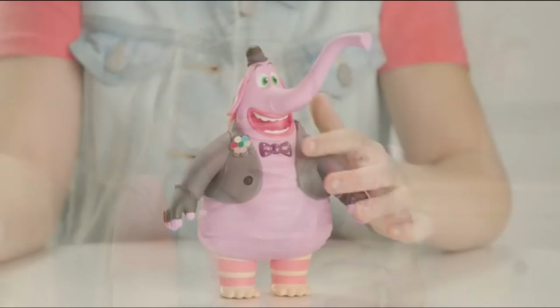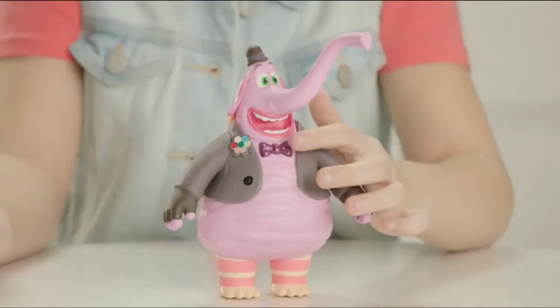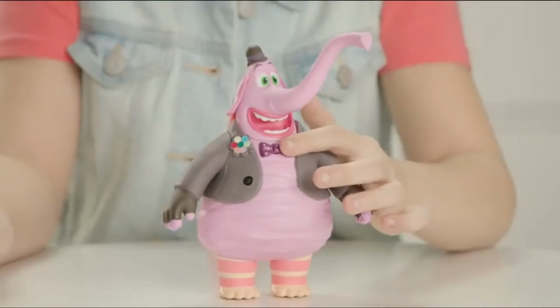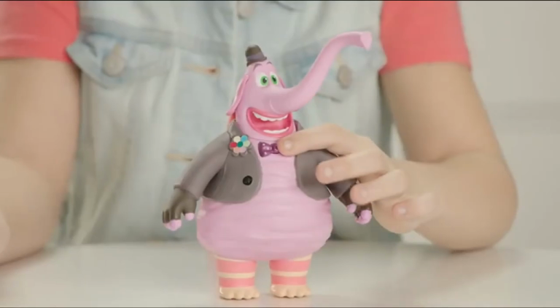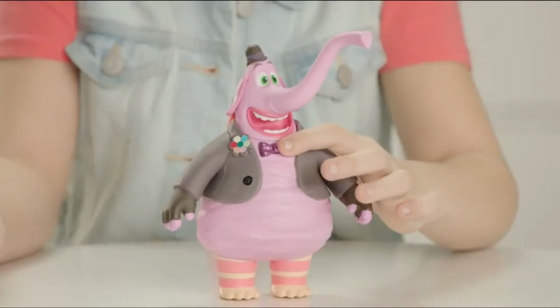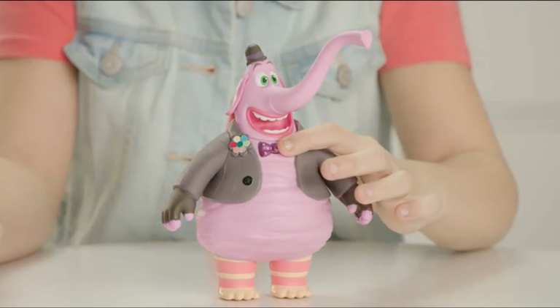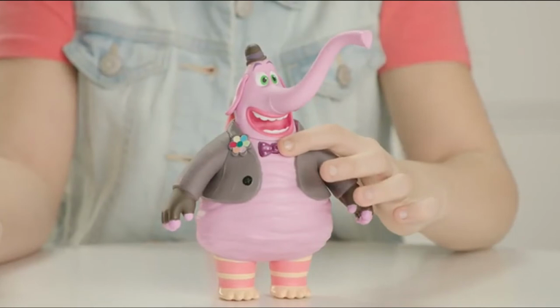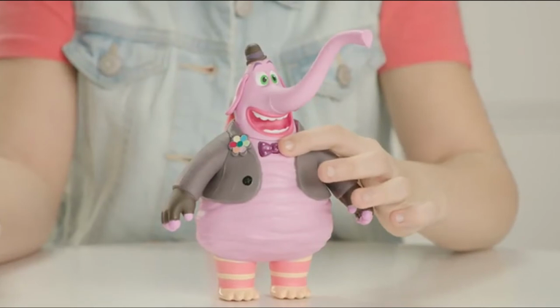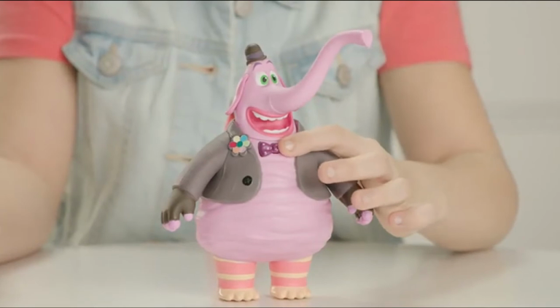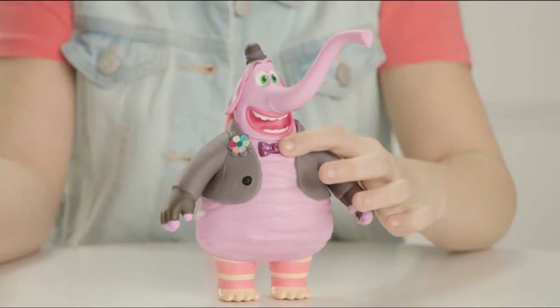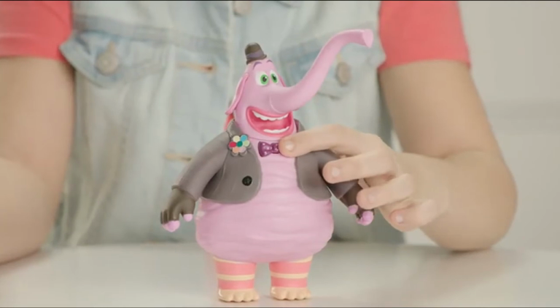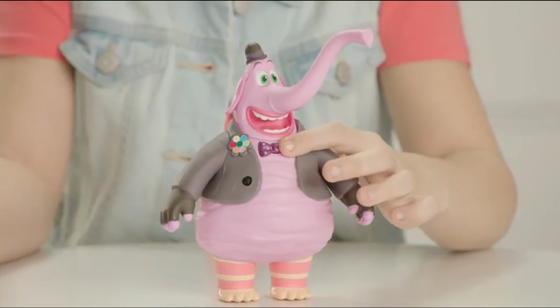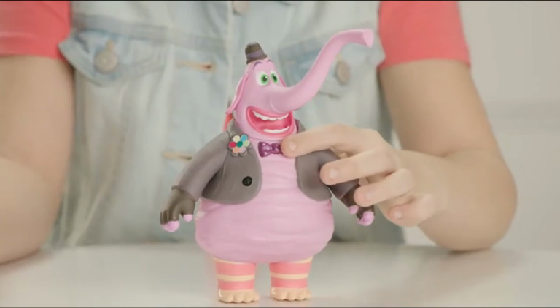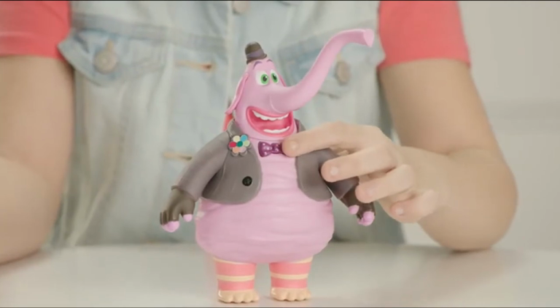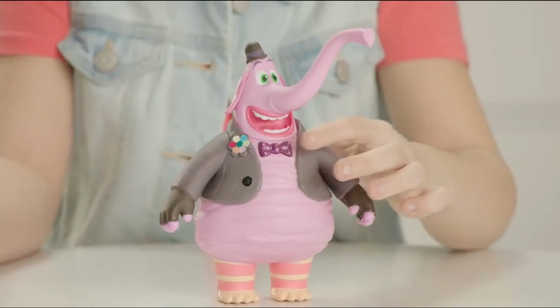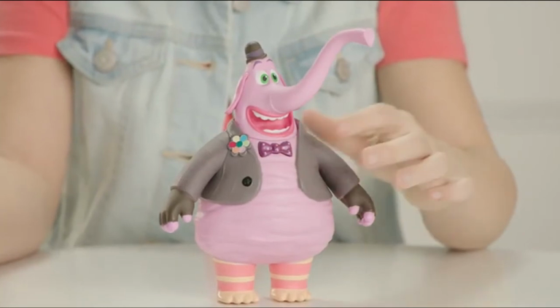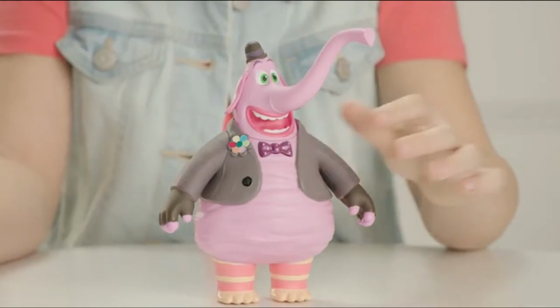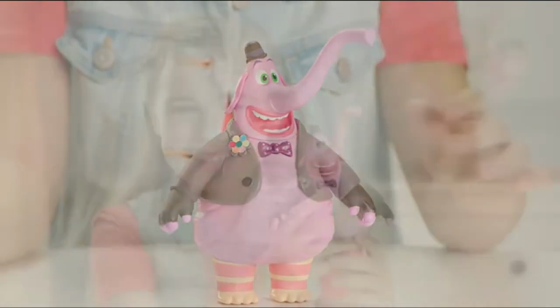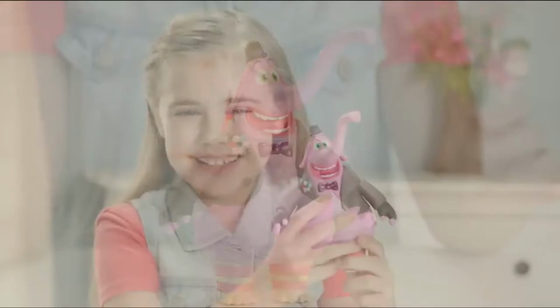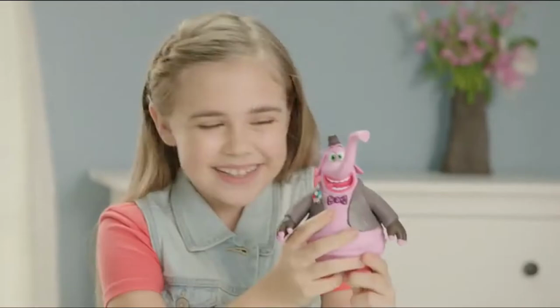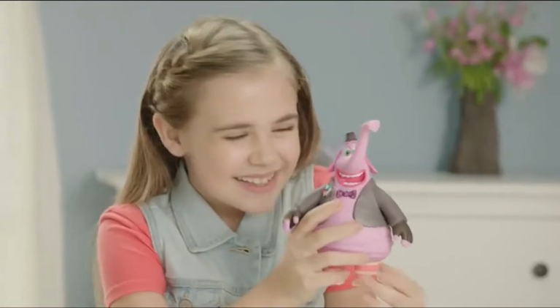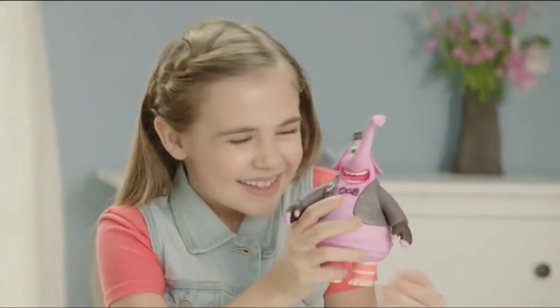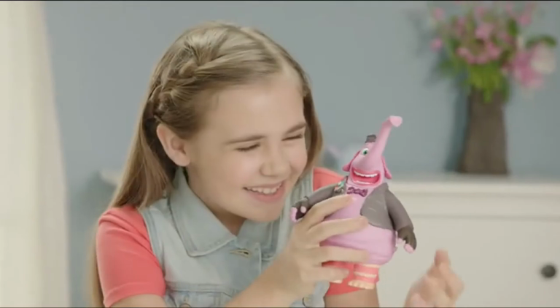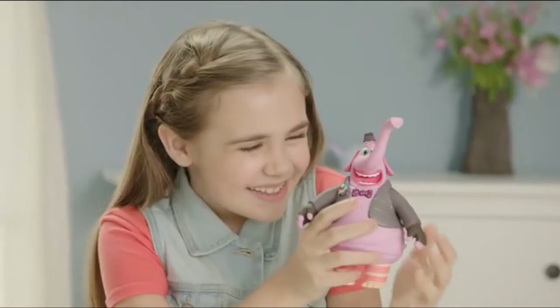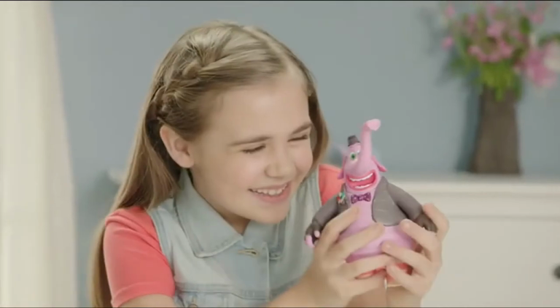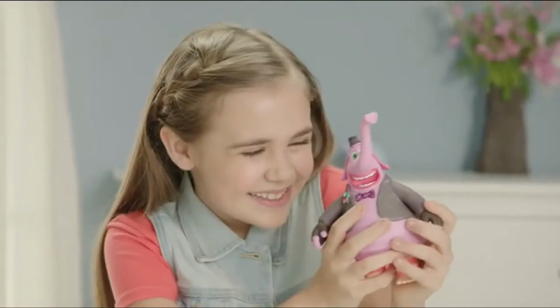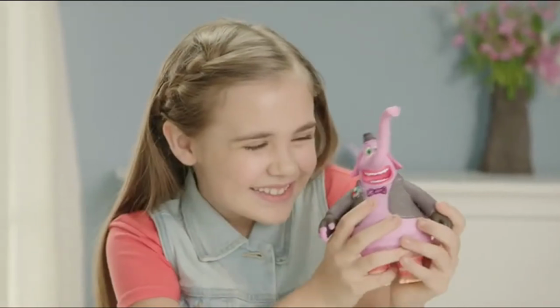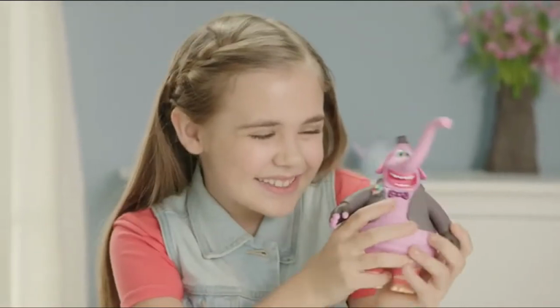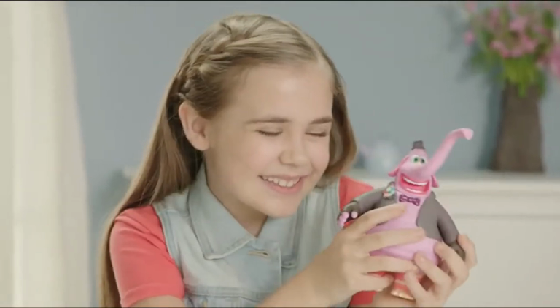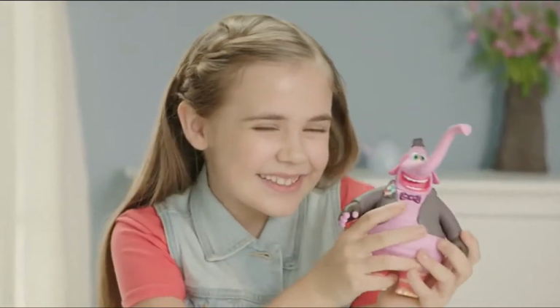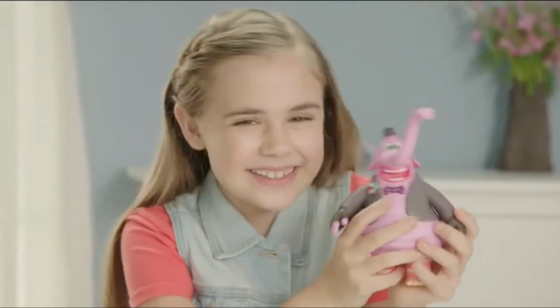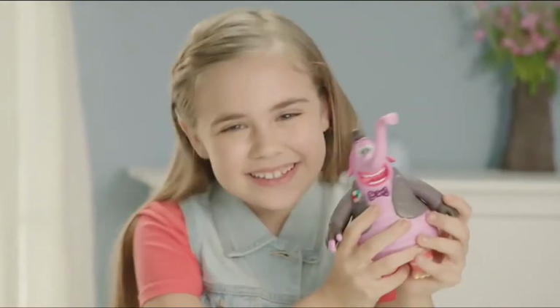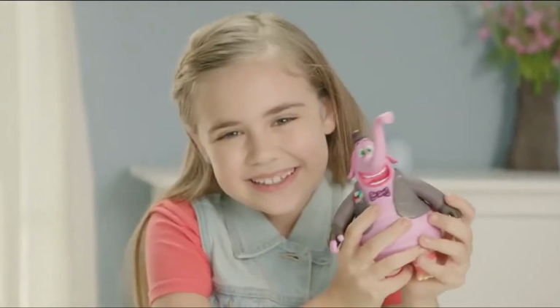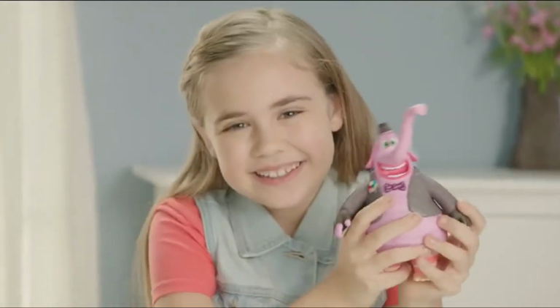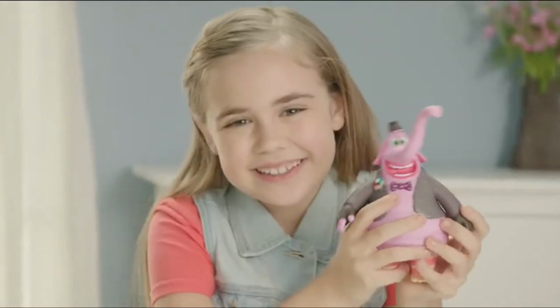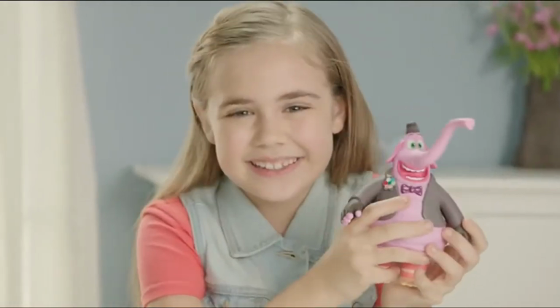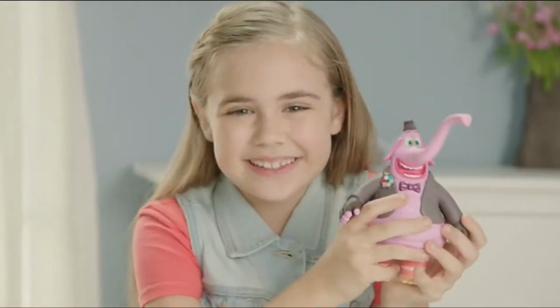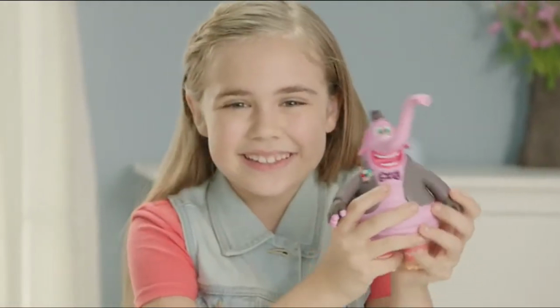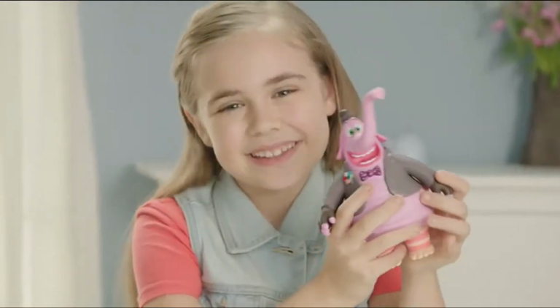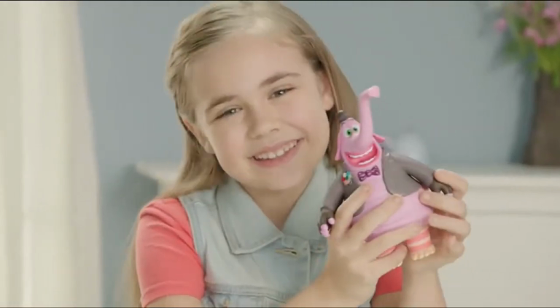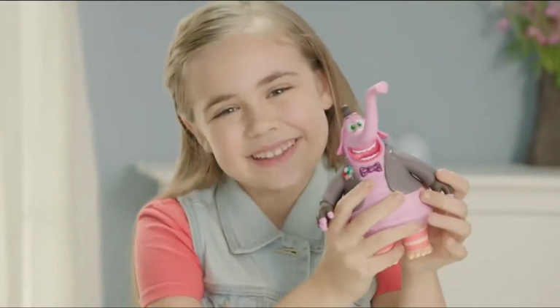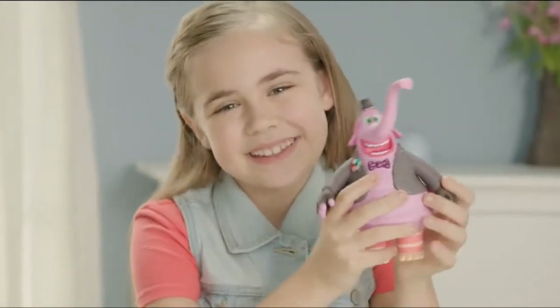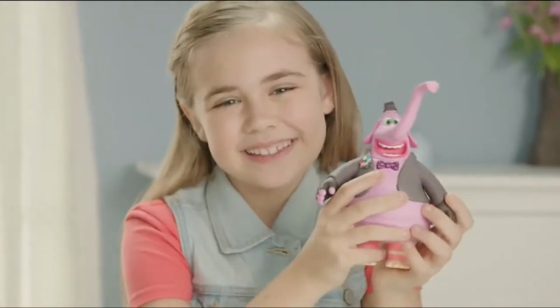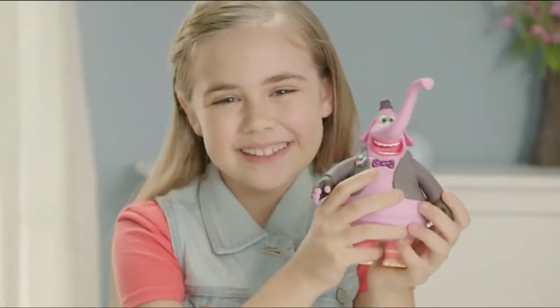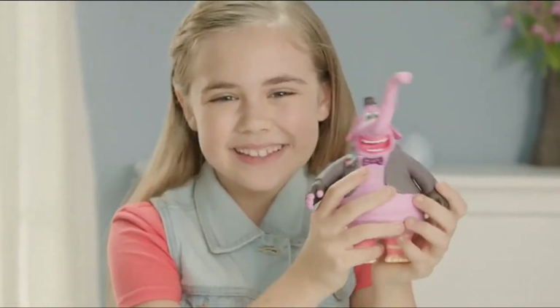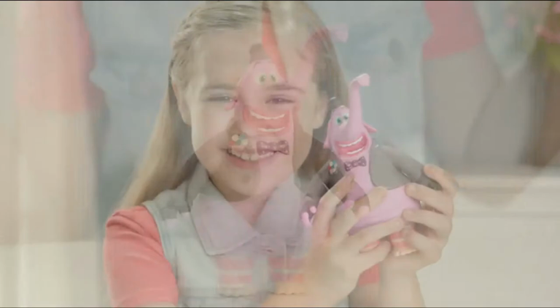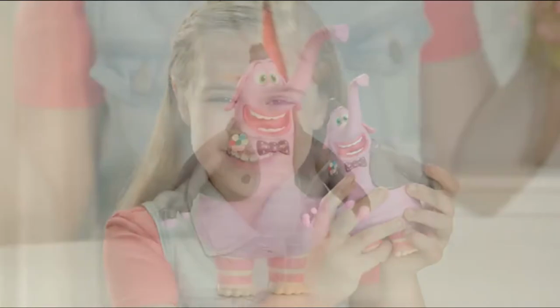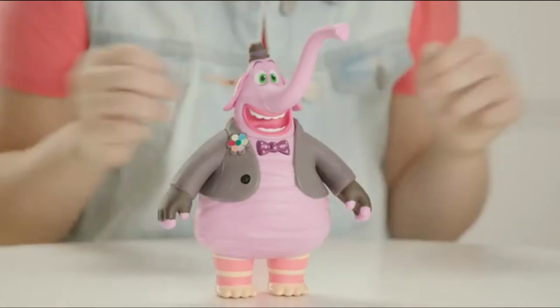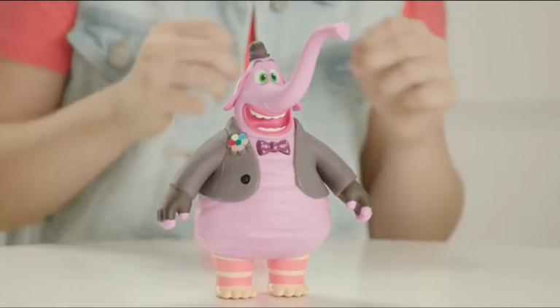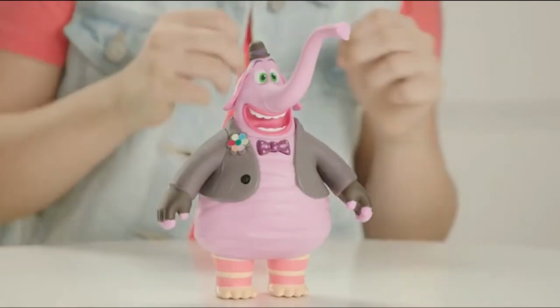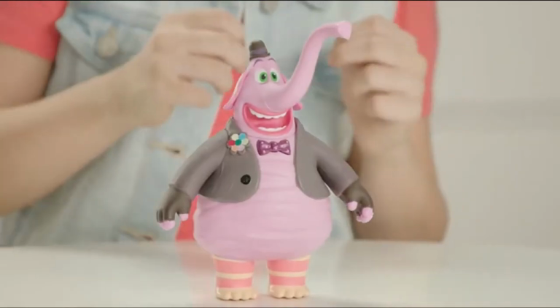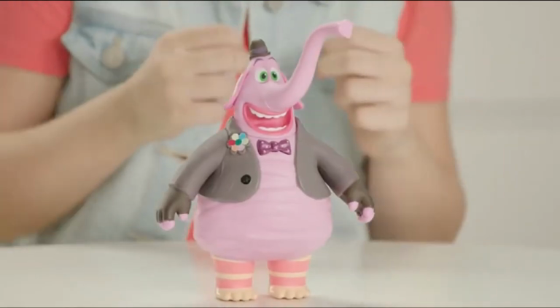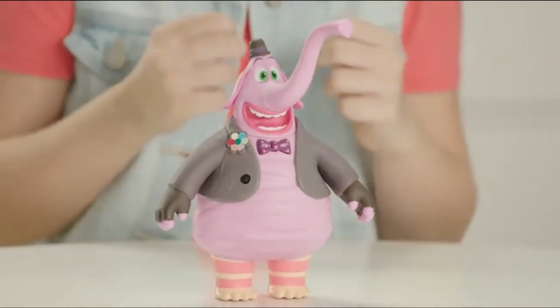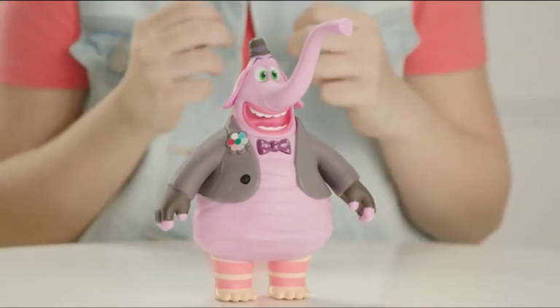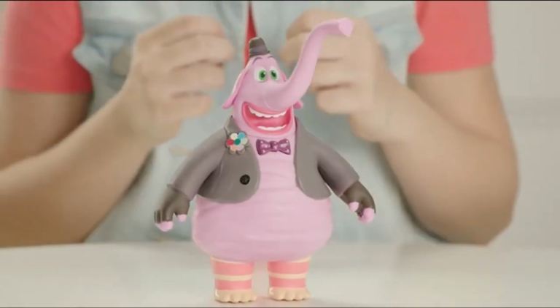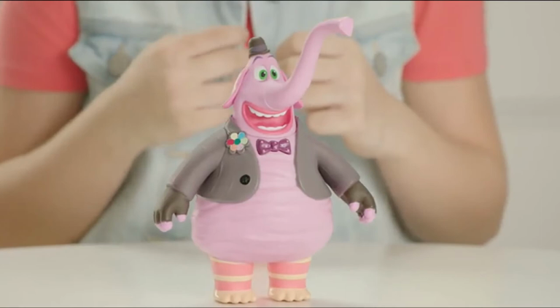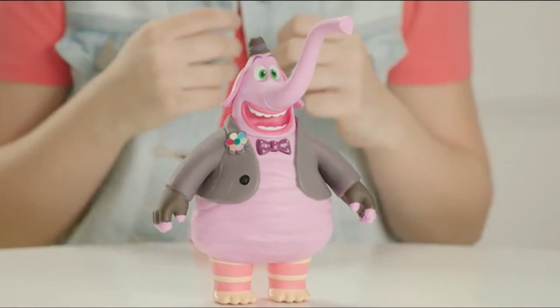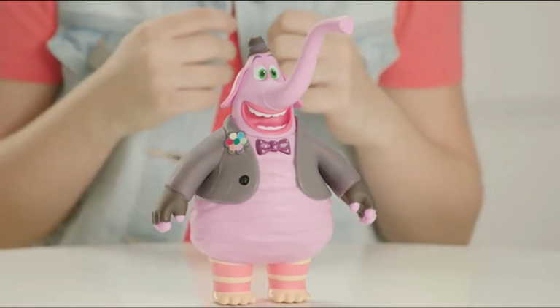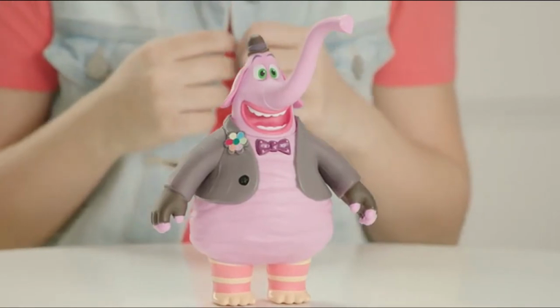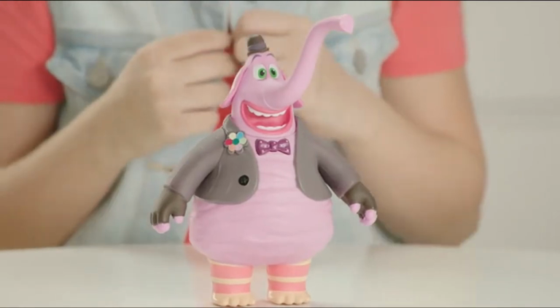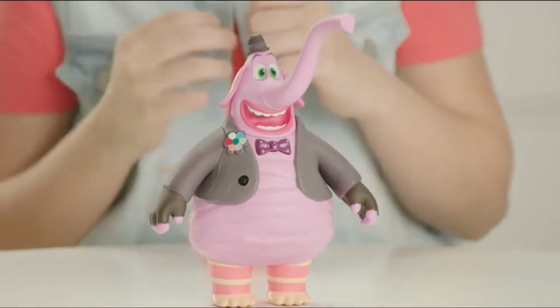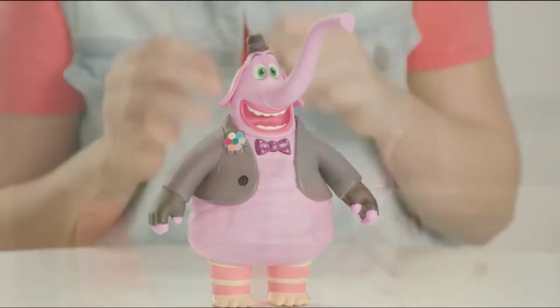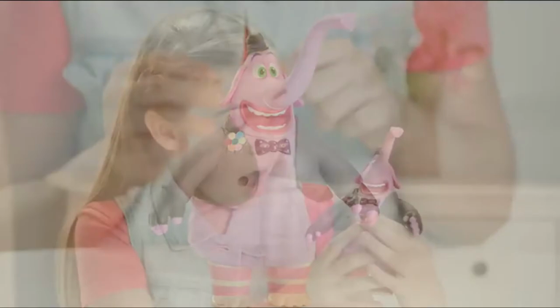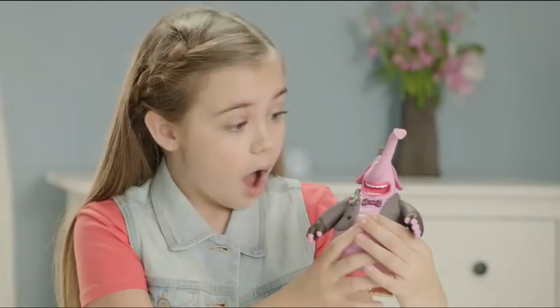Press his bow tie and have a listen. Who's your friend who likes to play? Bing Bong, Bing Bong! His rocket makes you yell hooray, Bing Bong!